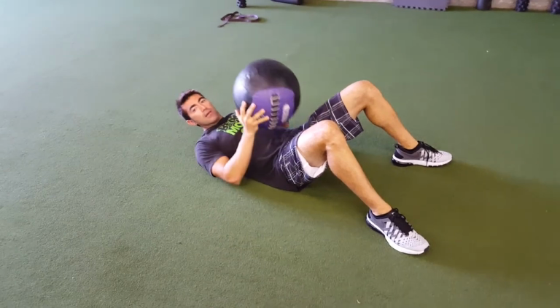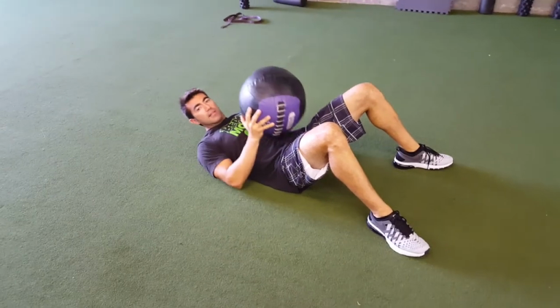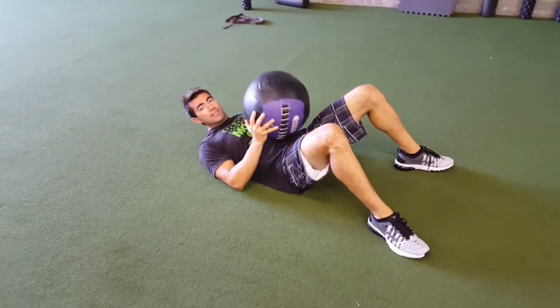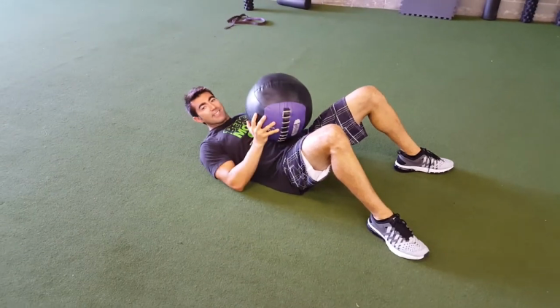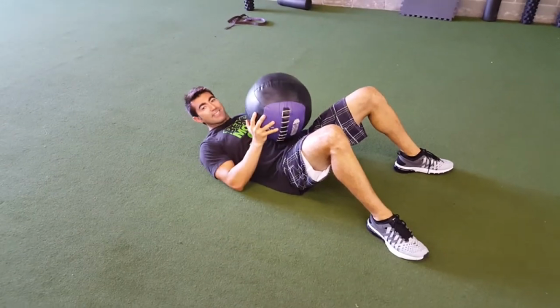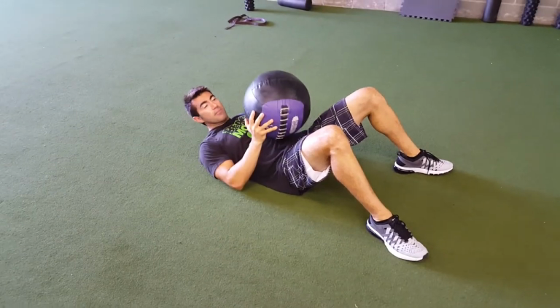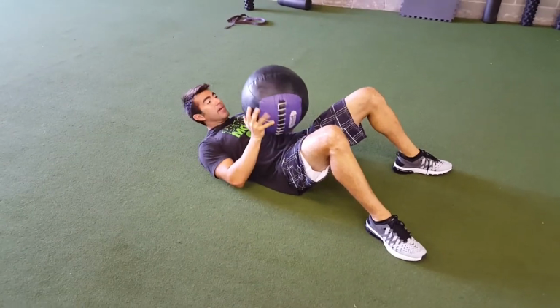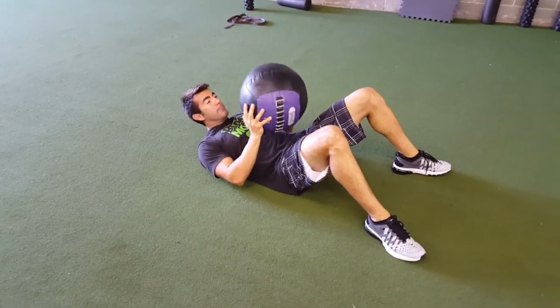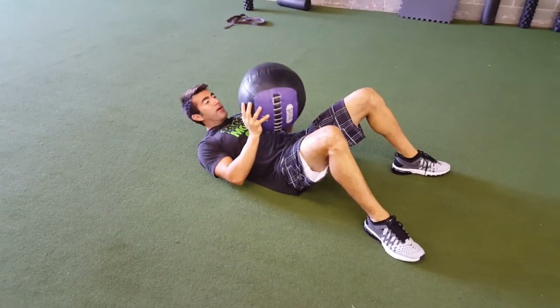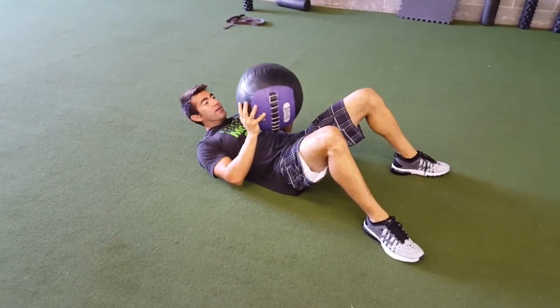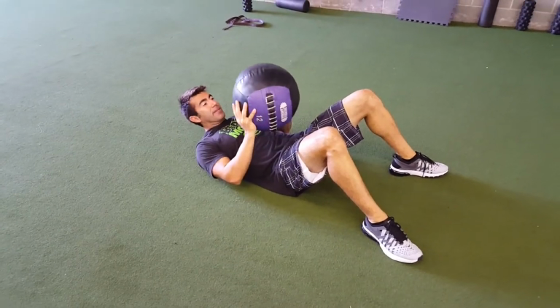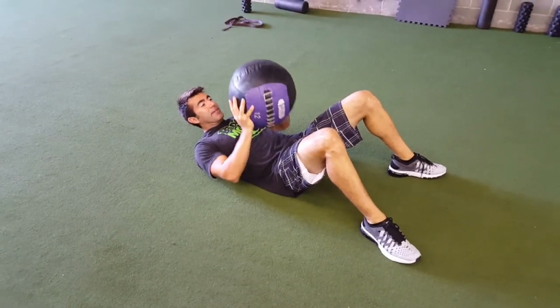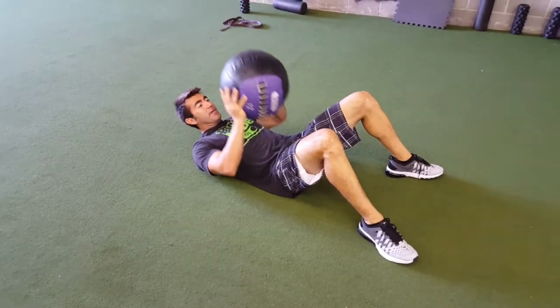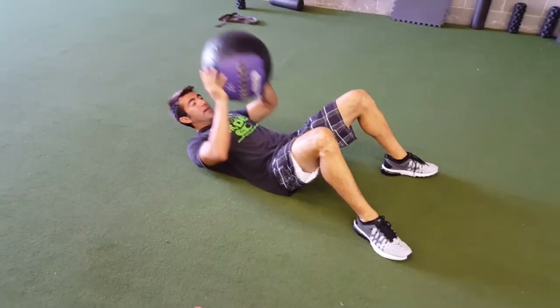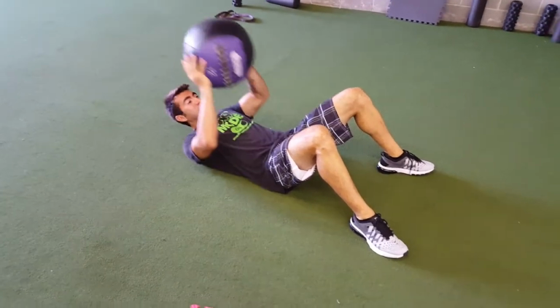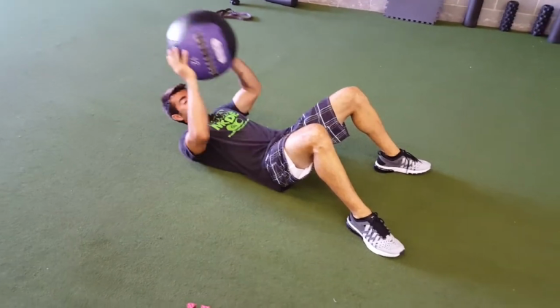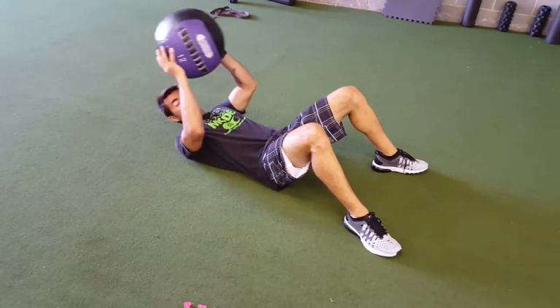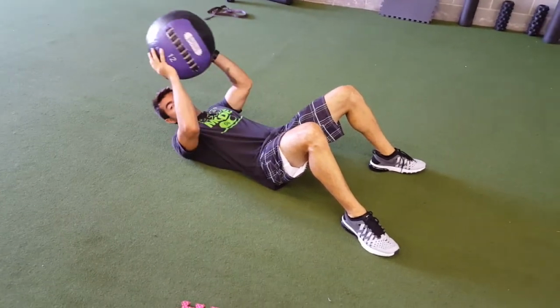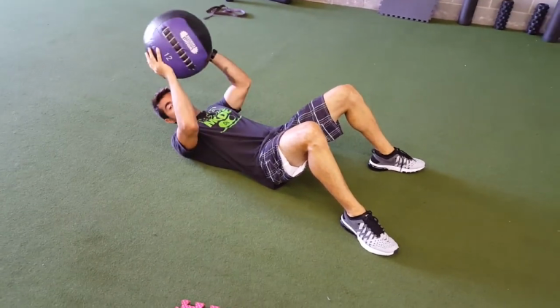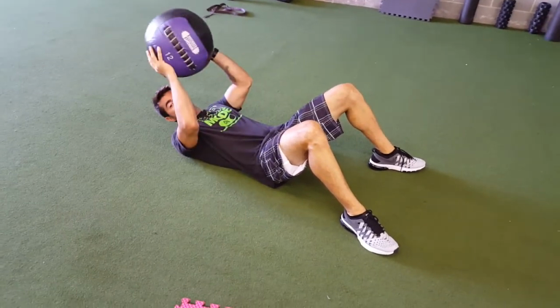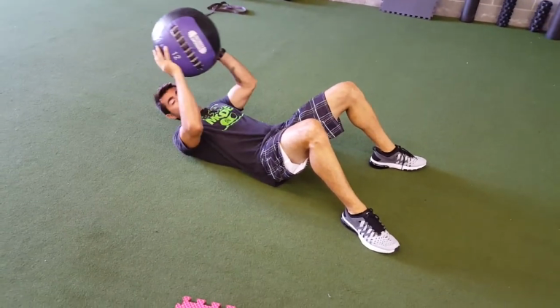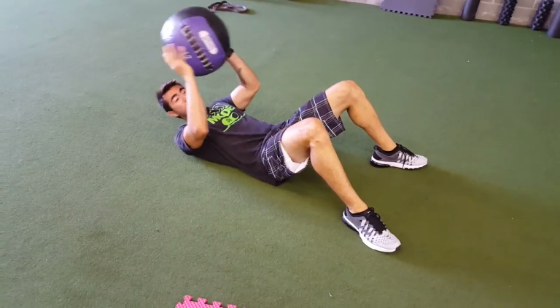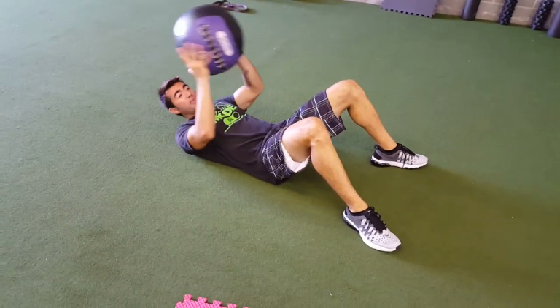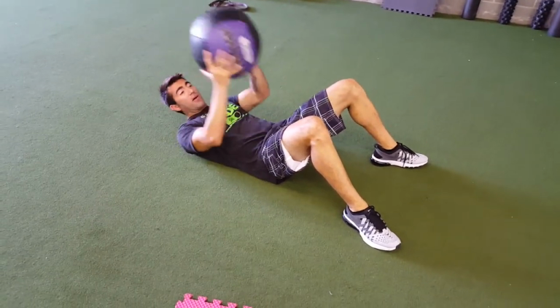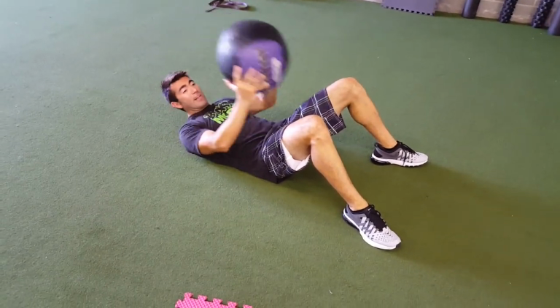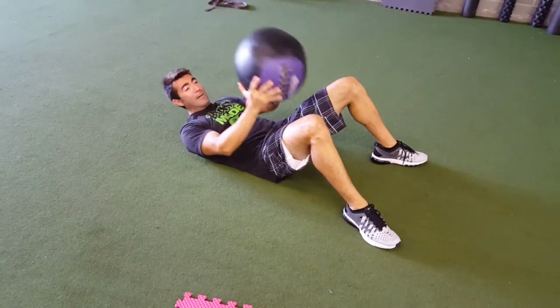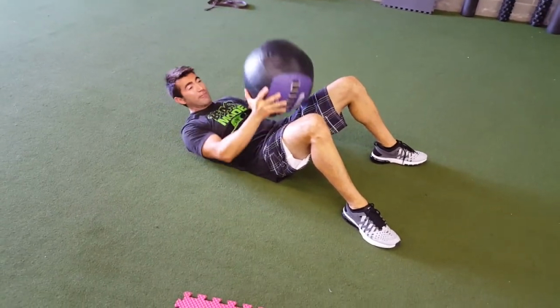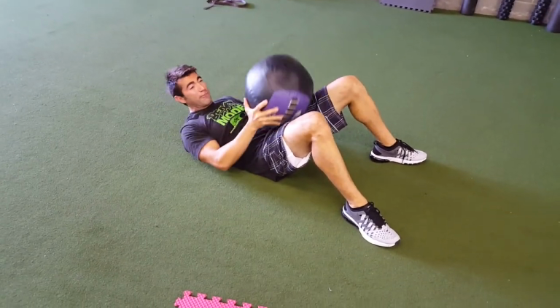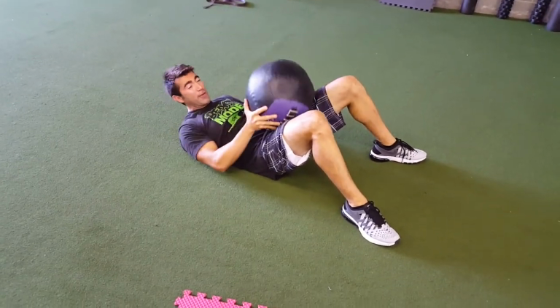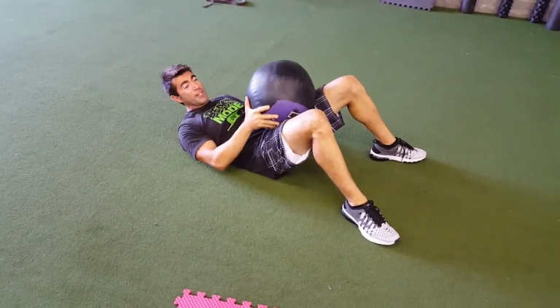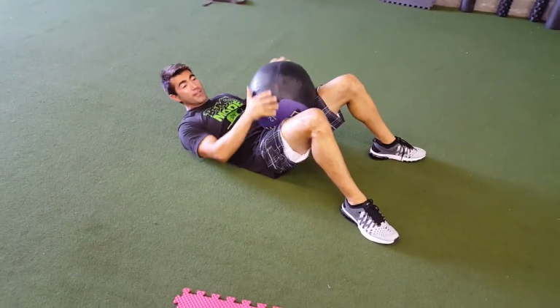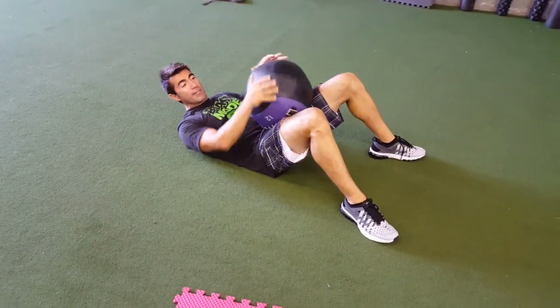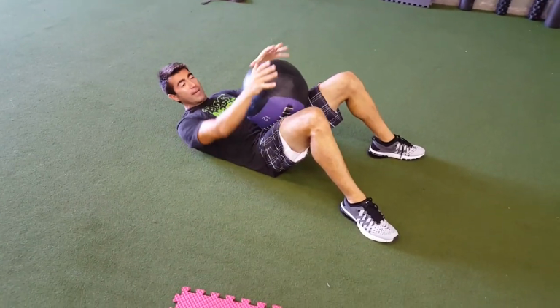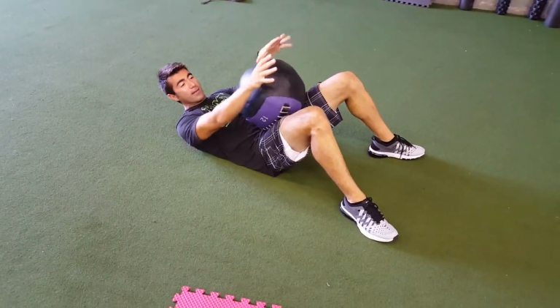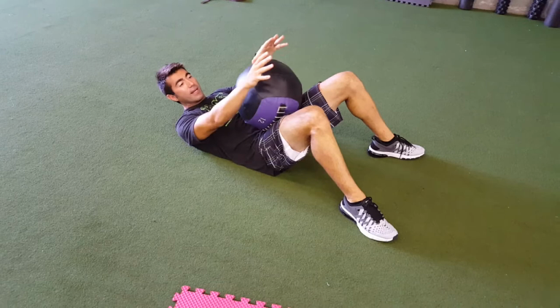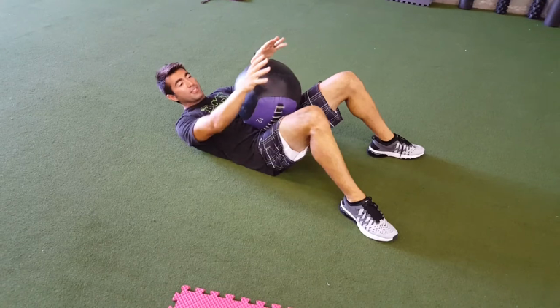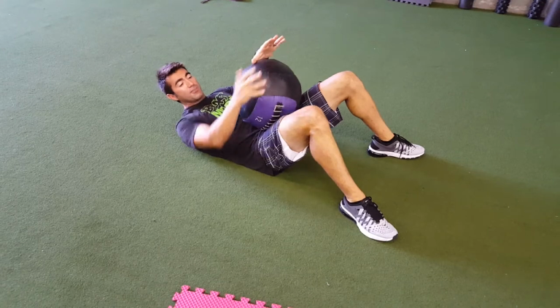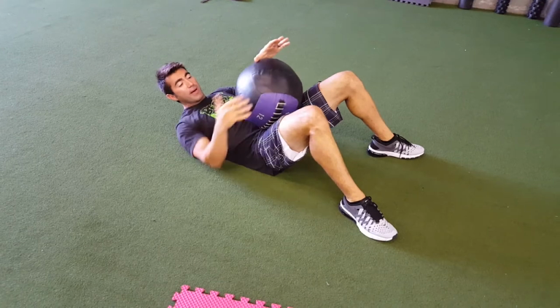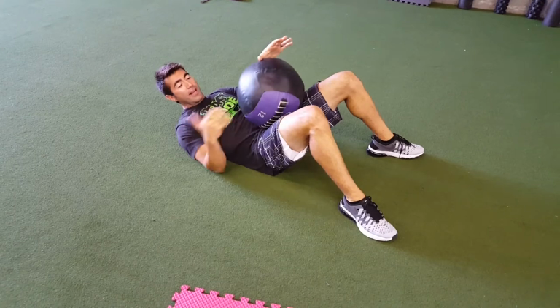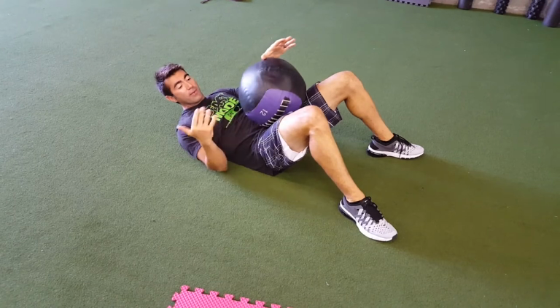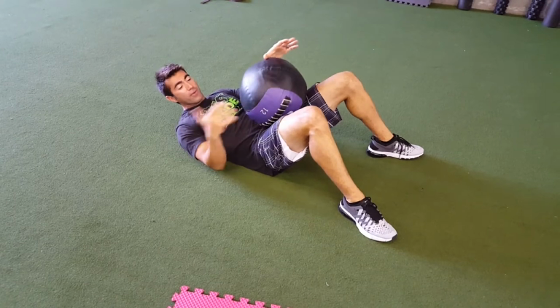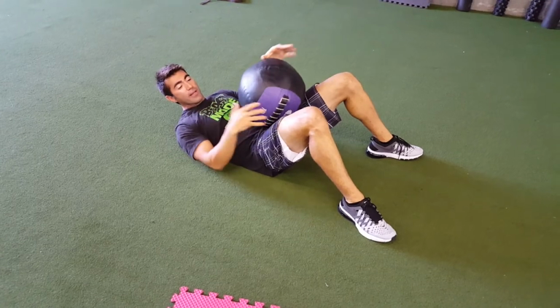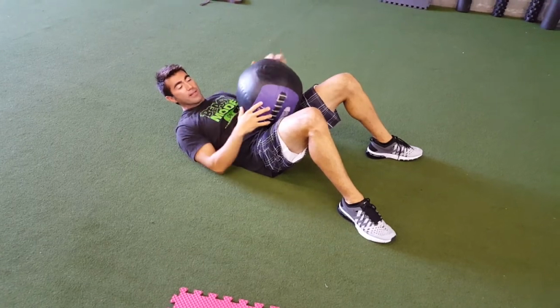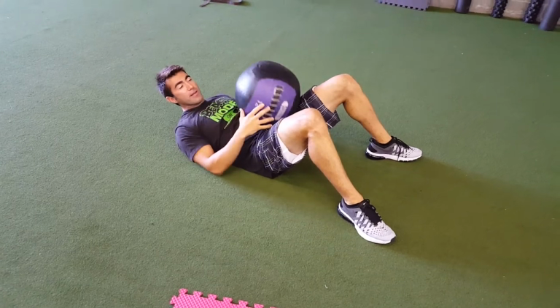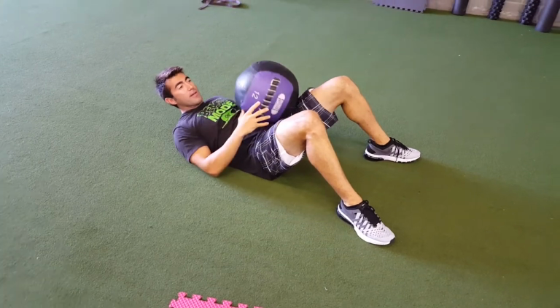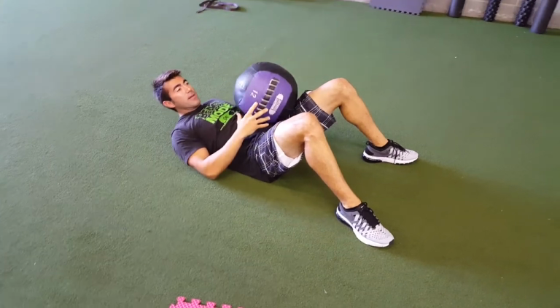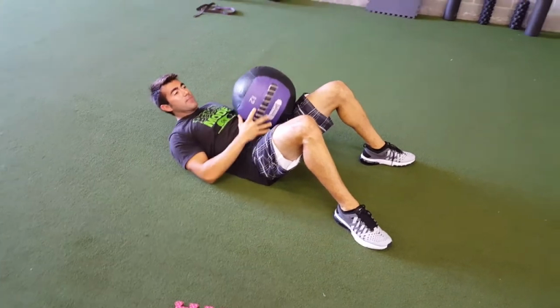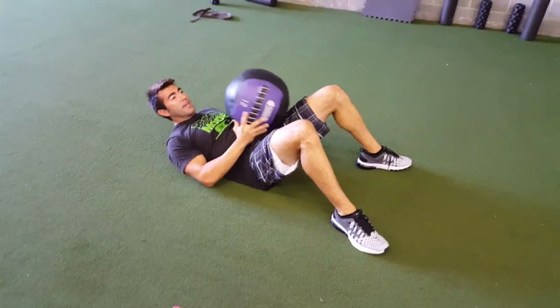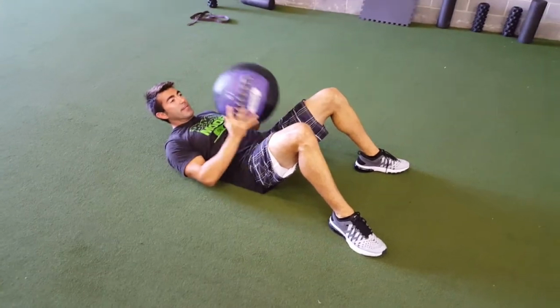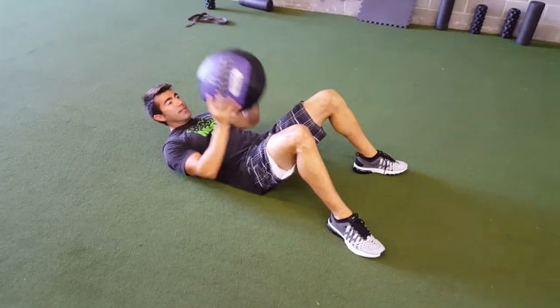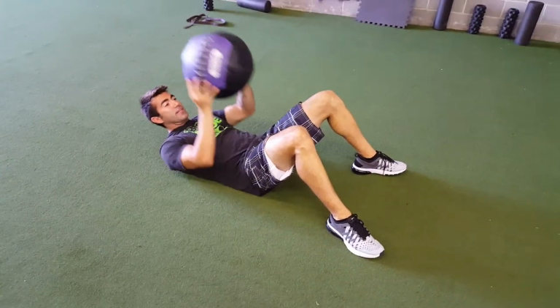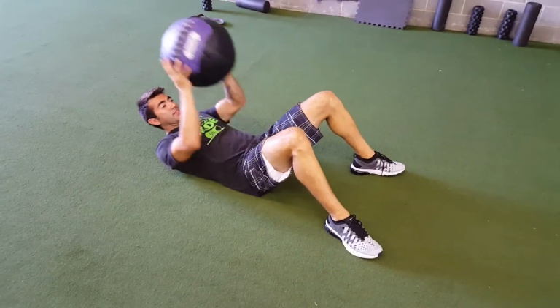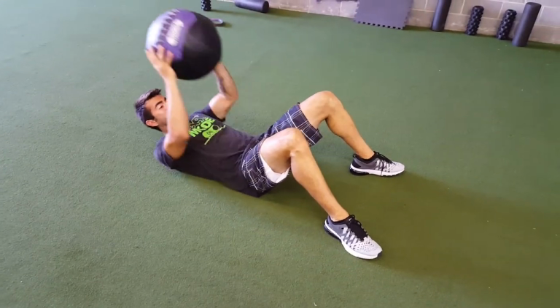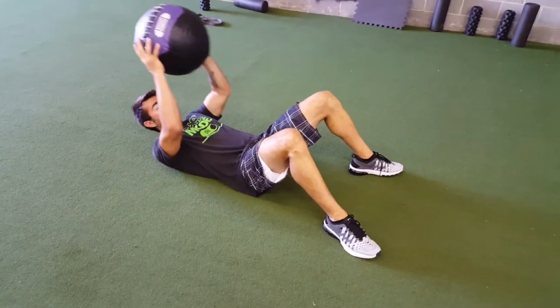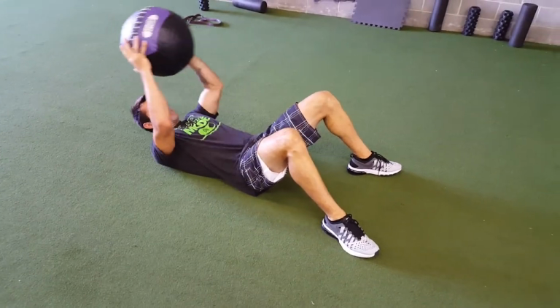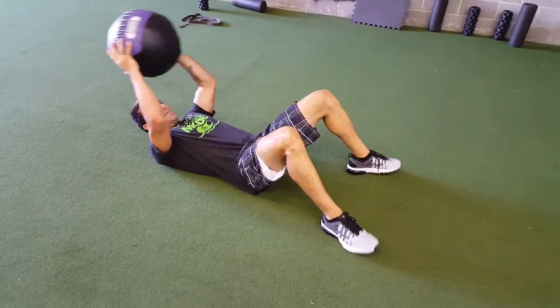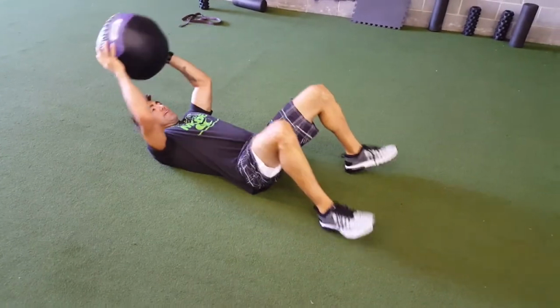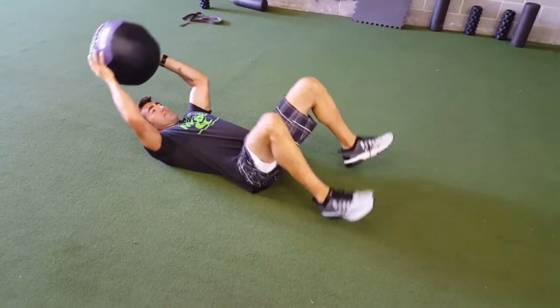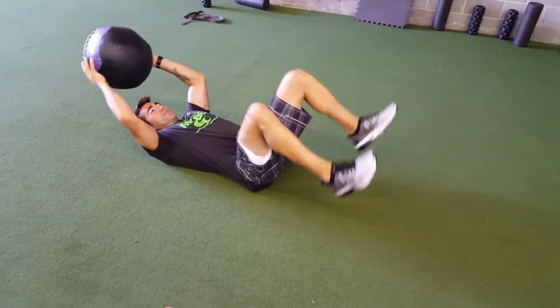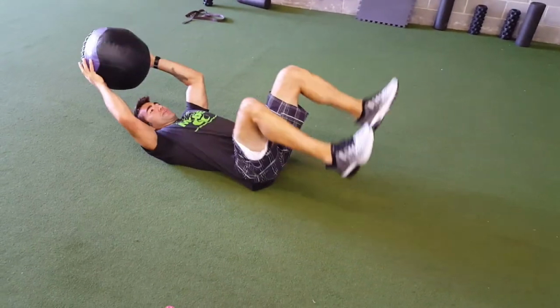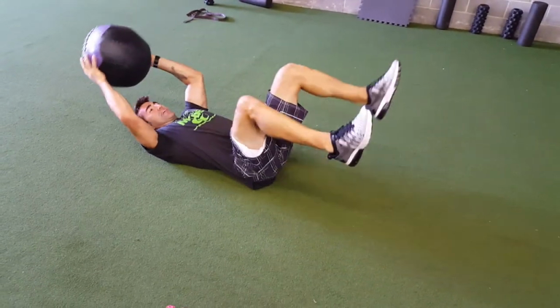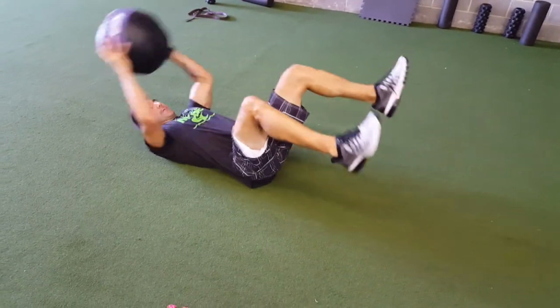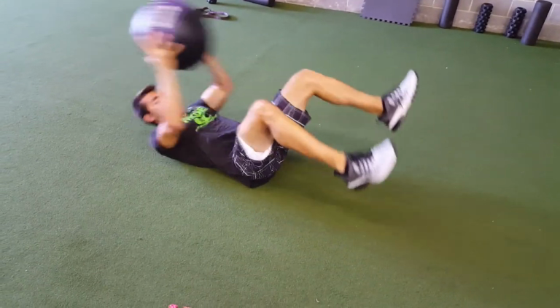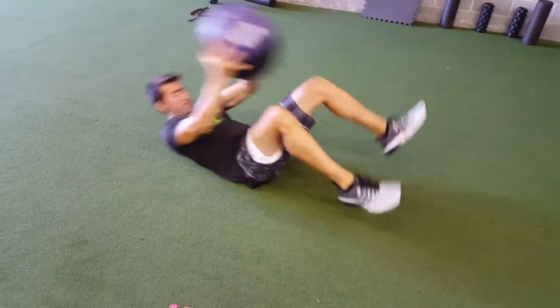This is the med ball get up. You're going to throw this ball out in front of you to counteract your body weight and make it easier to get up.